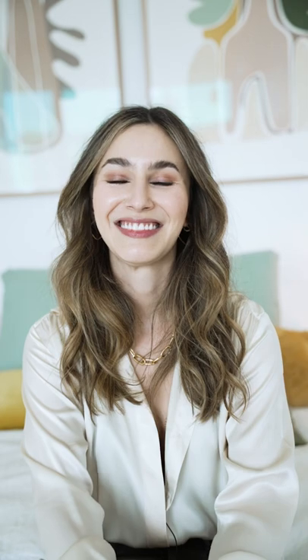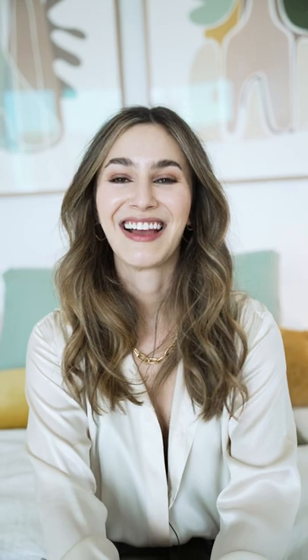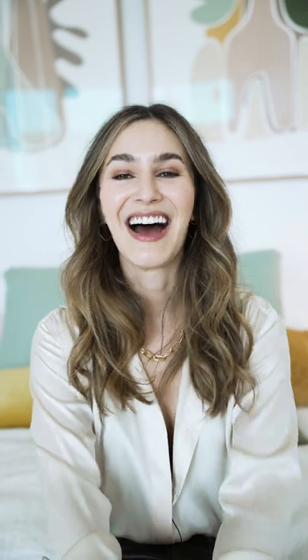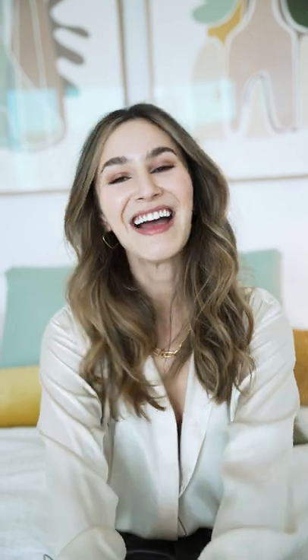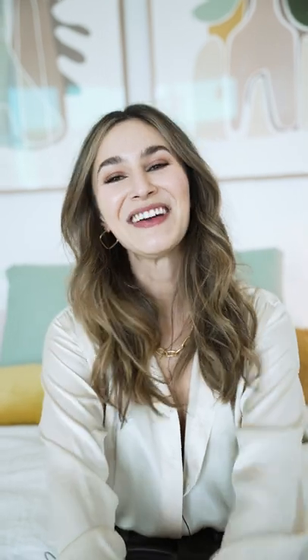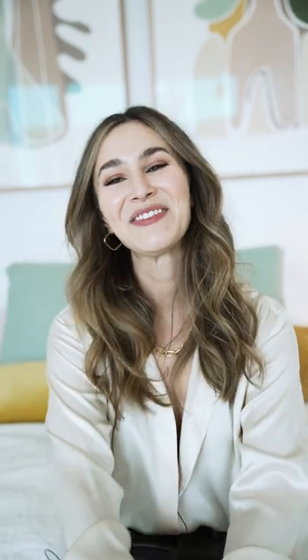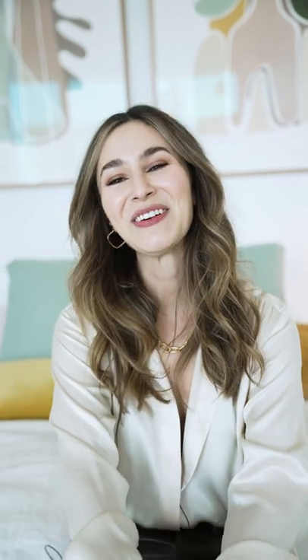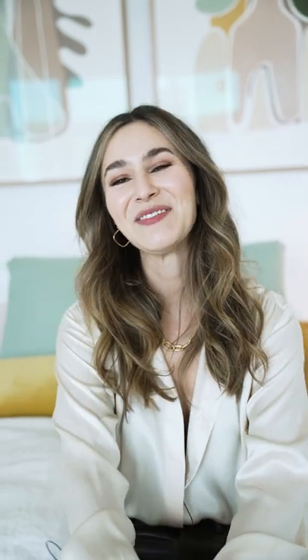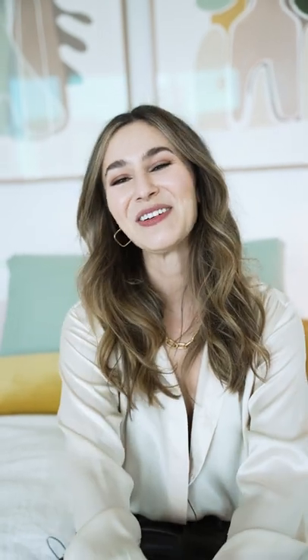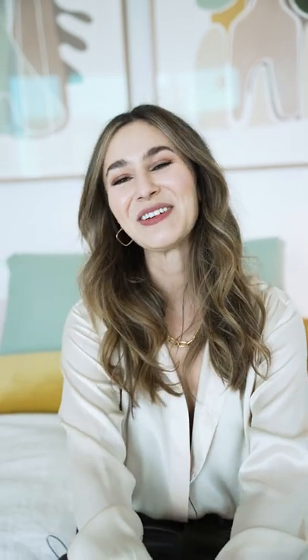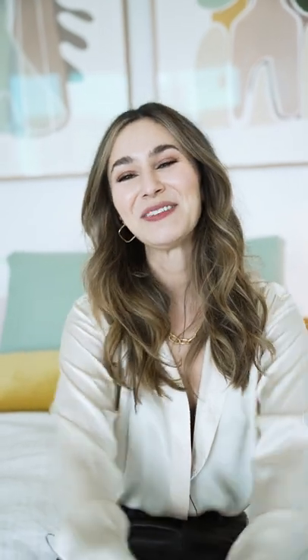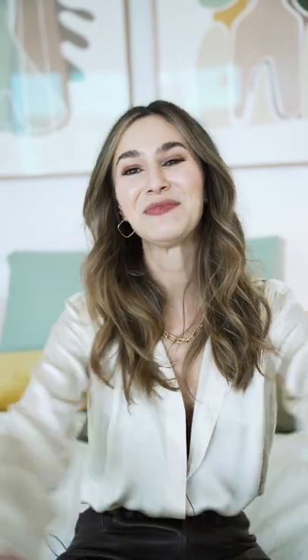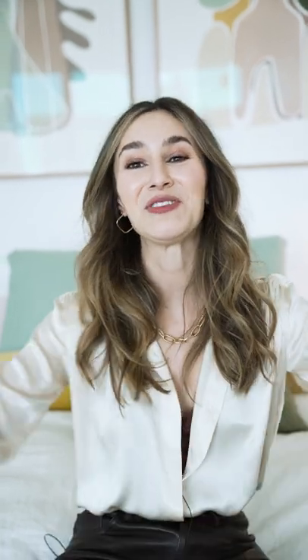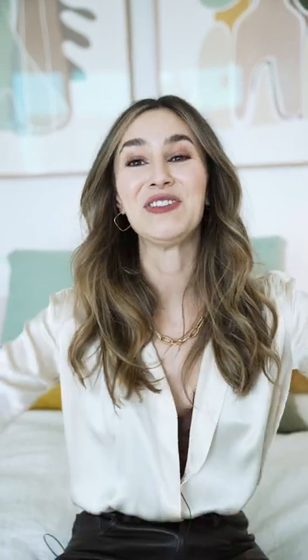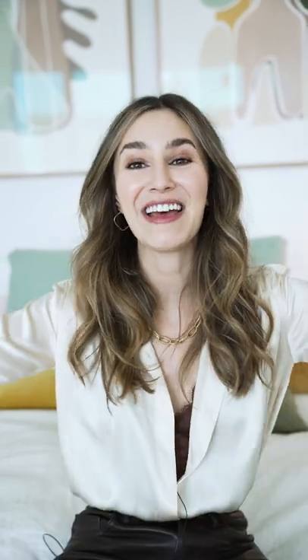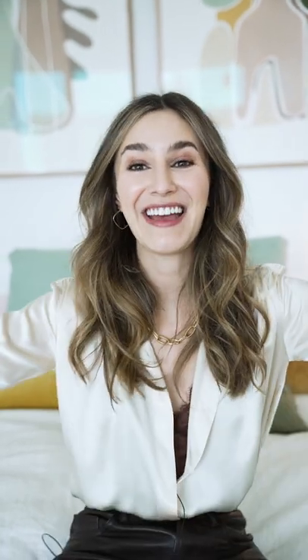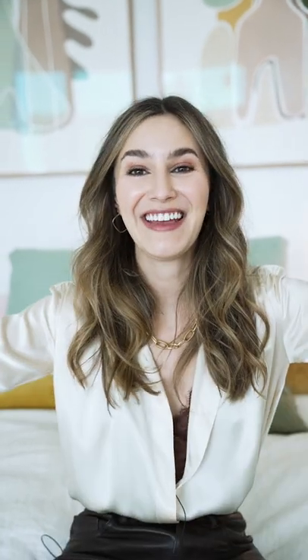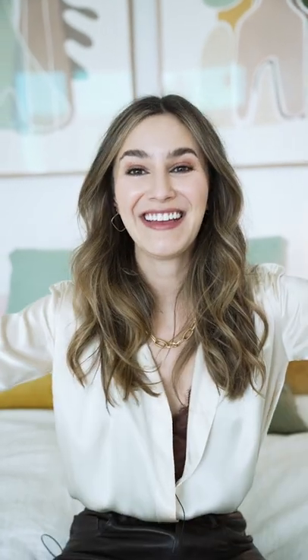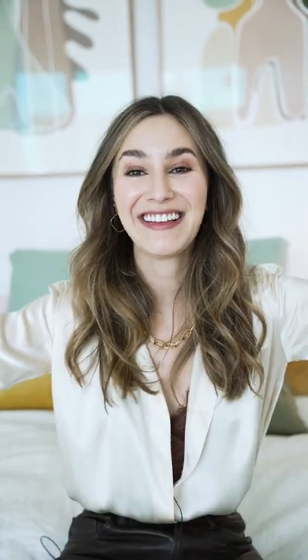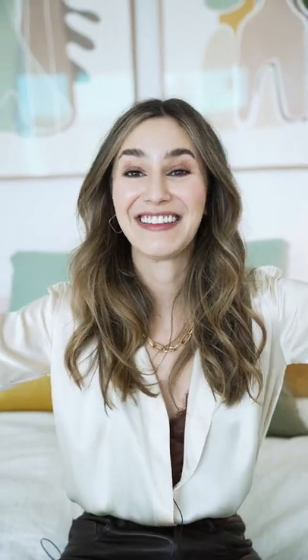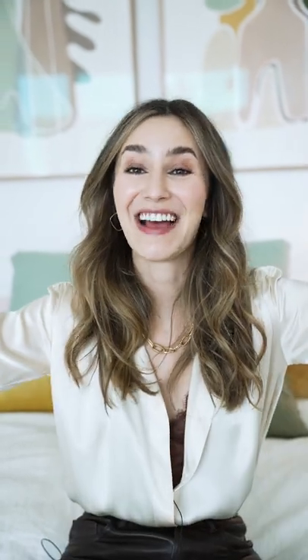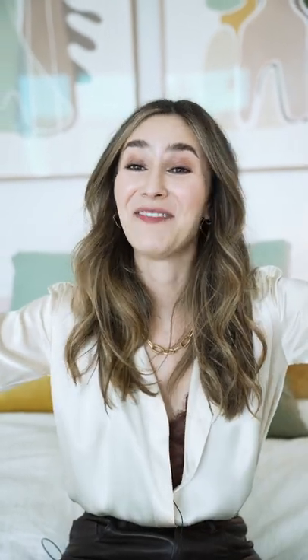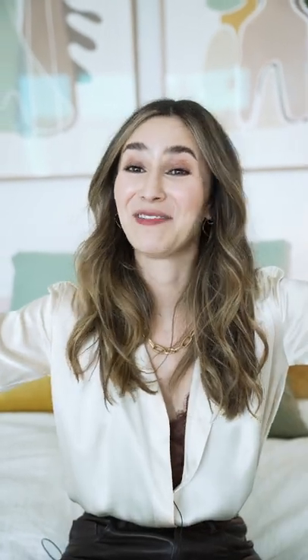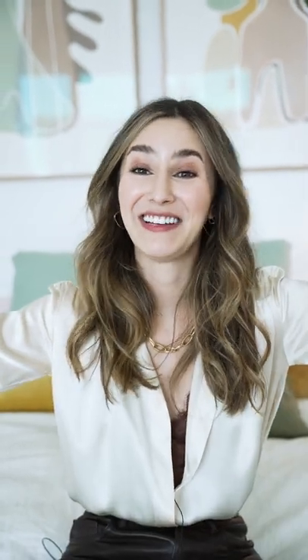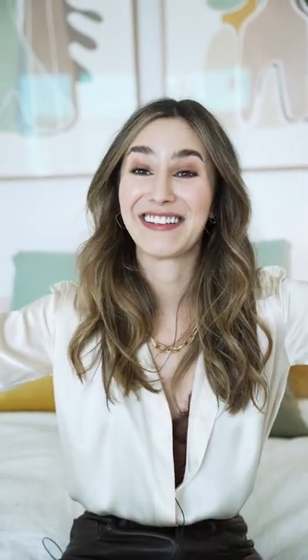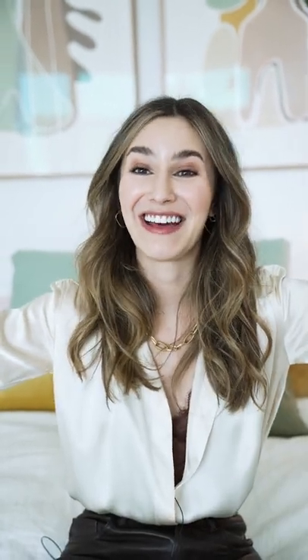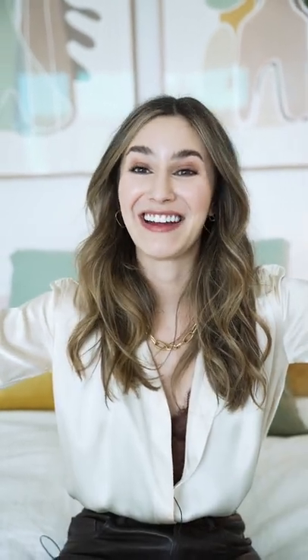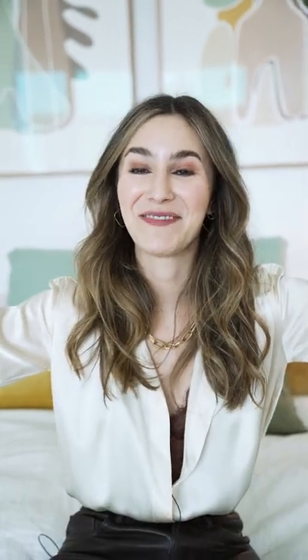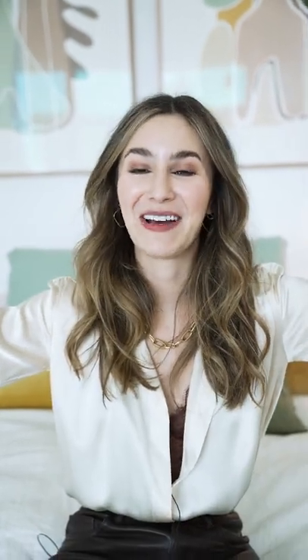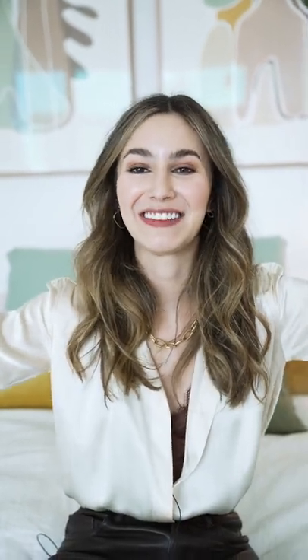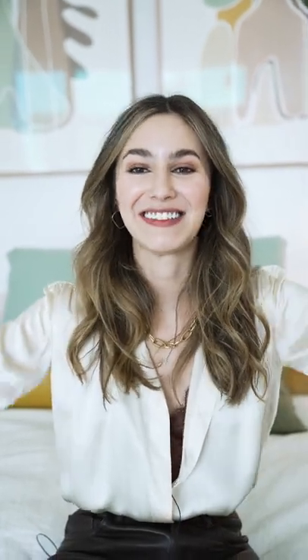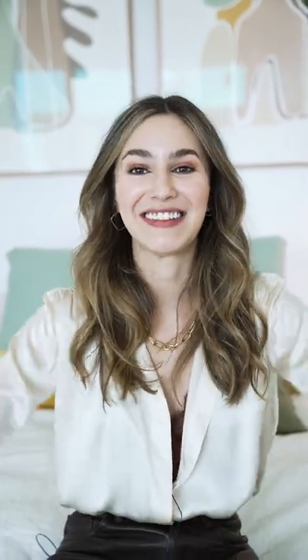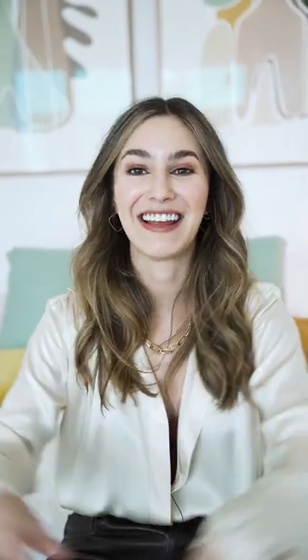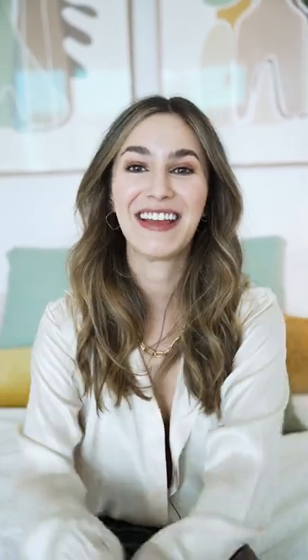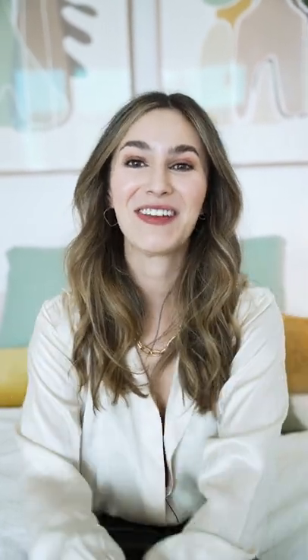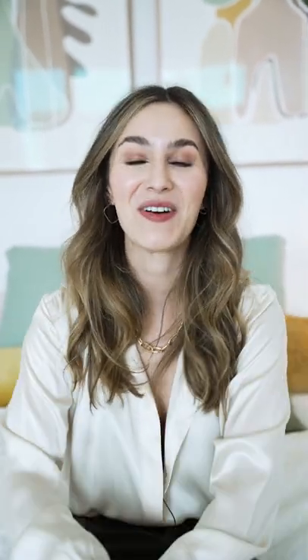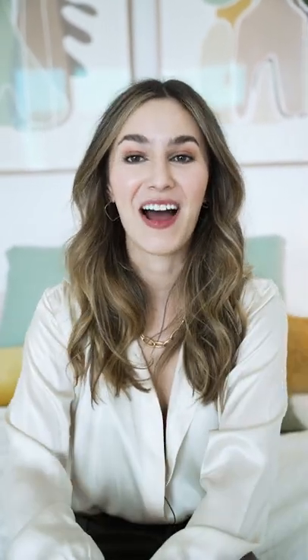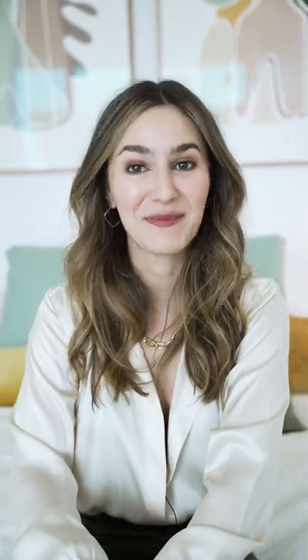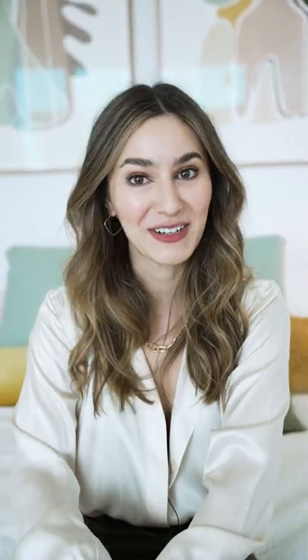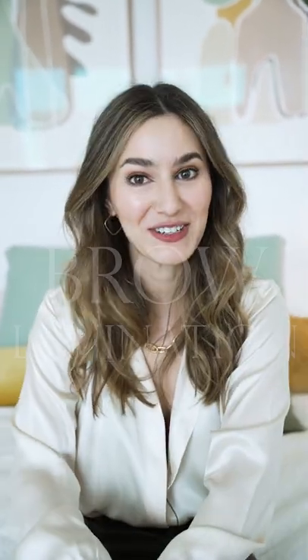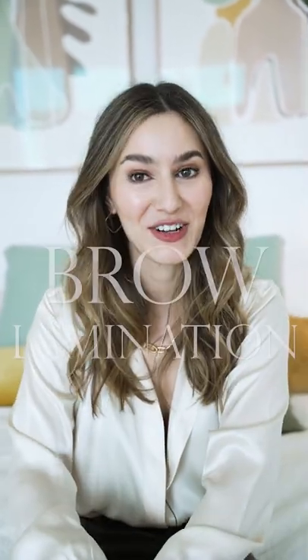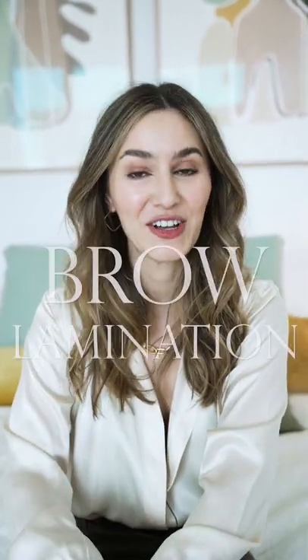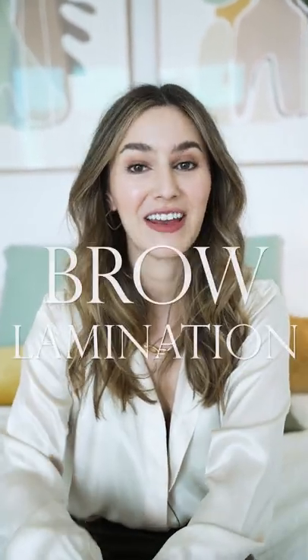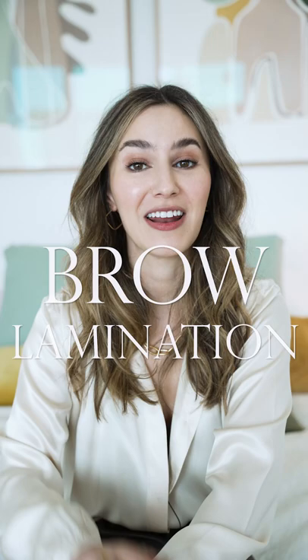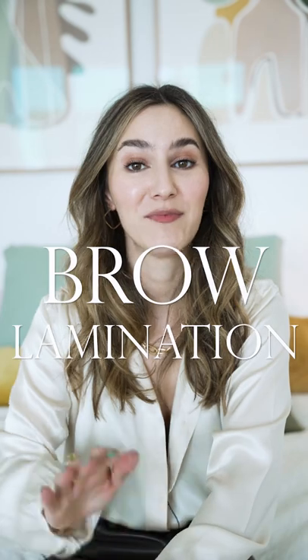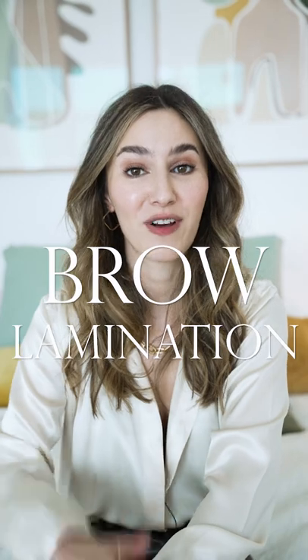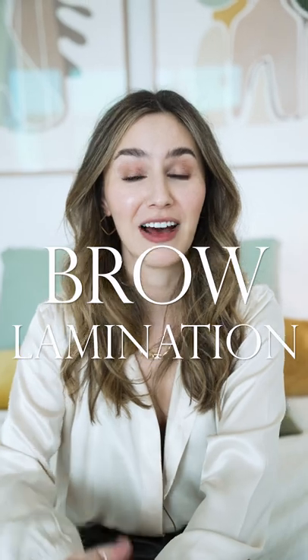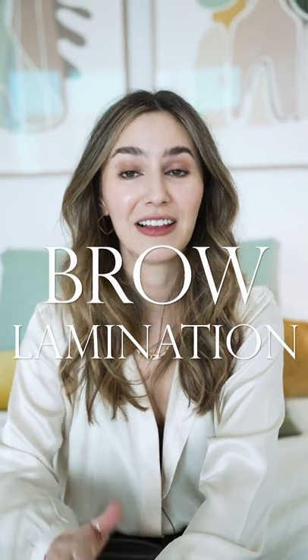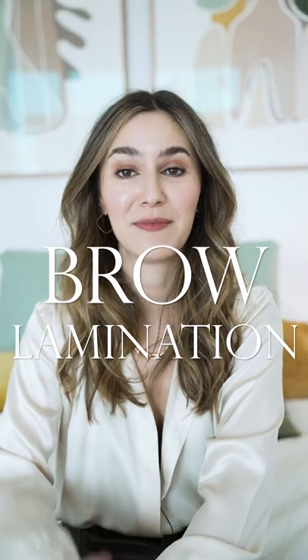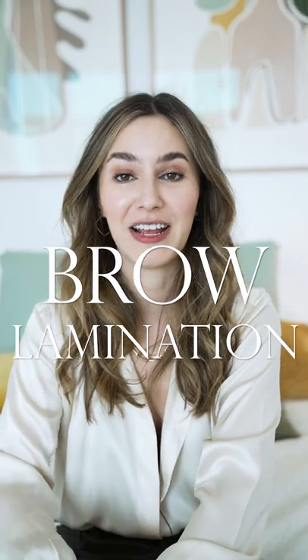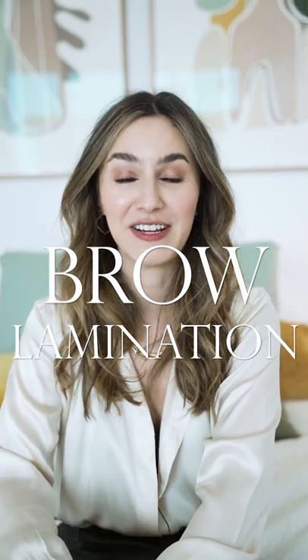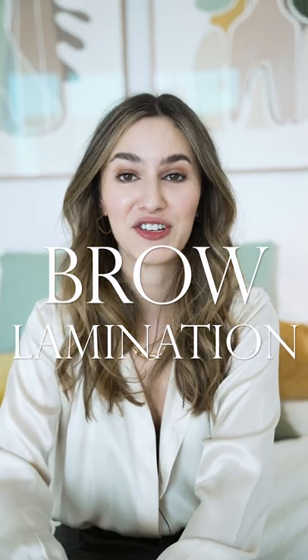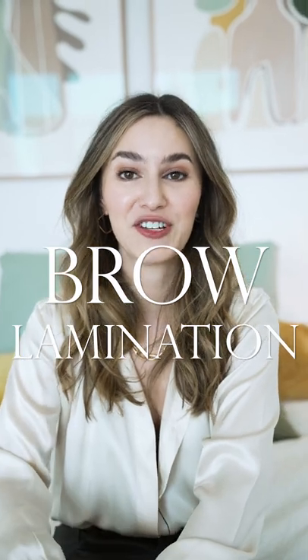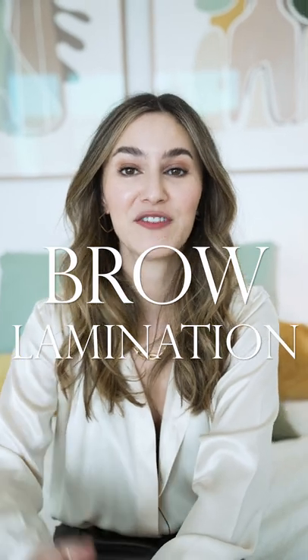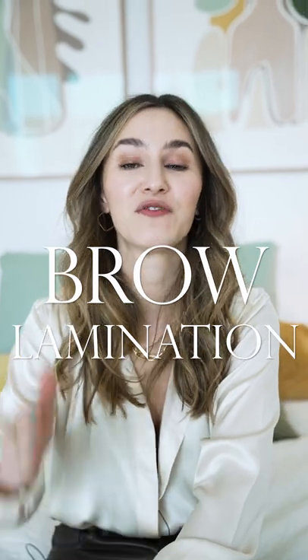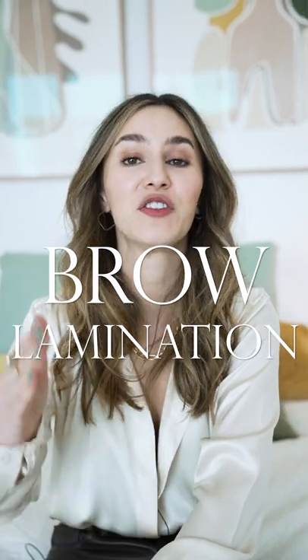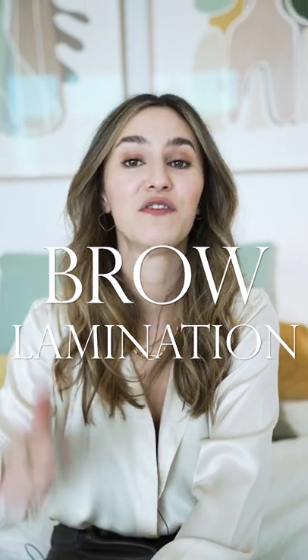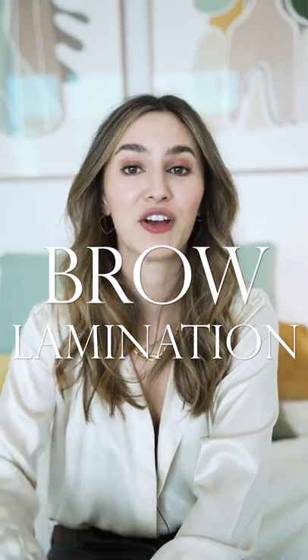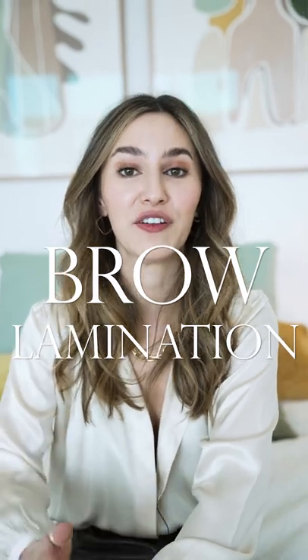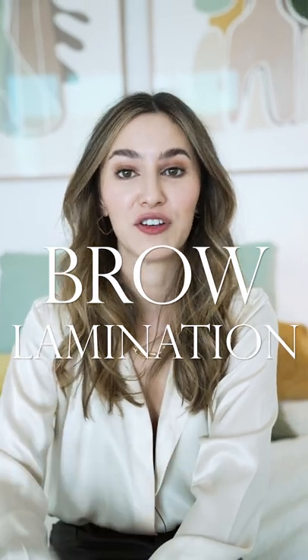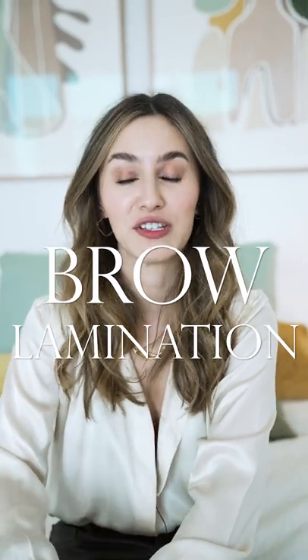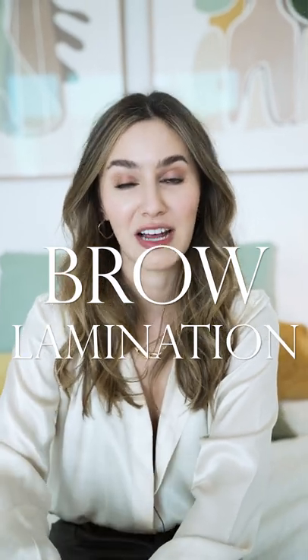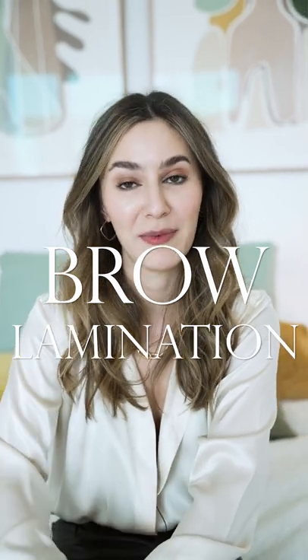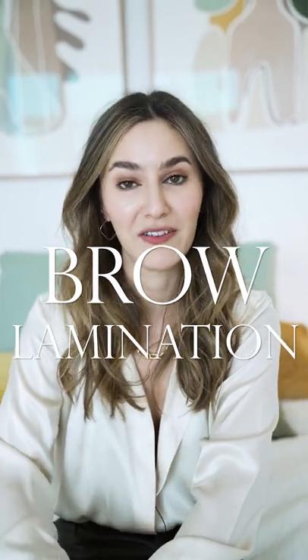Hi everyone, welcome! Today I'm really excited about this — I'm going to go get a brow lamination for the very first time ever.